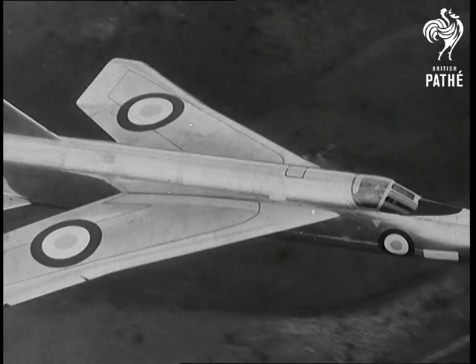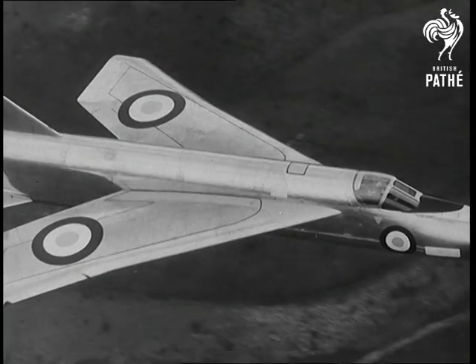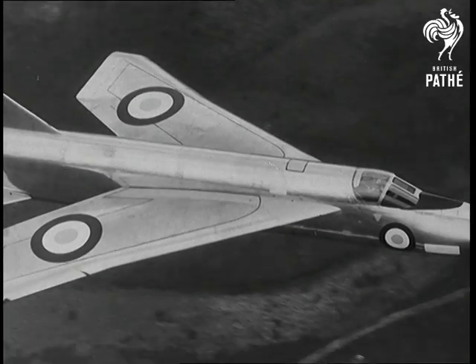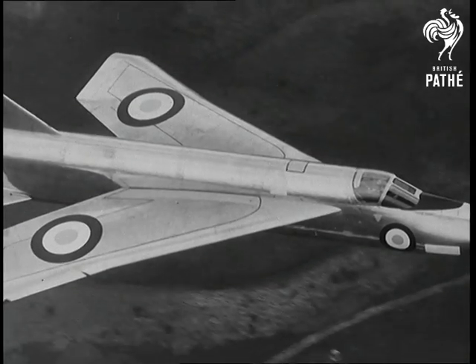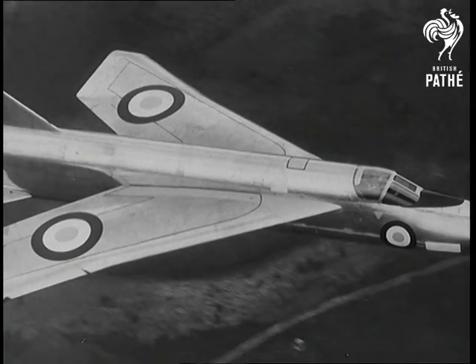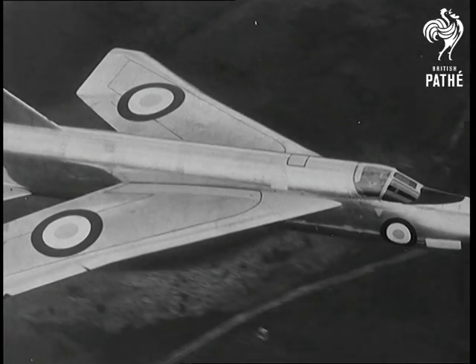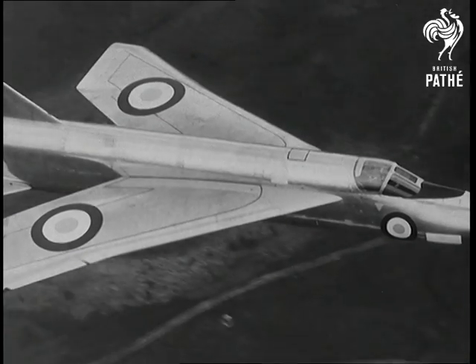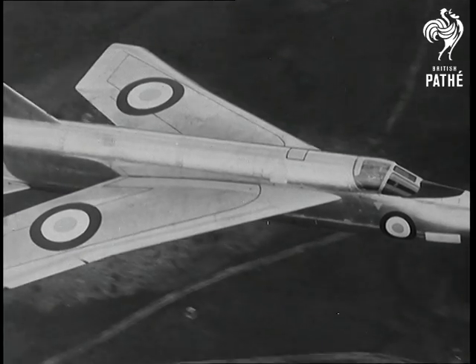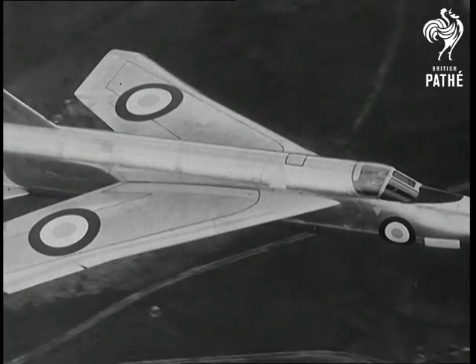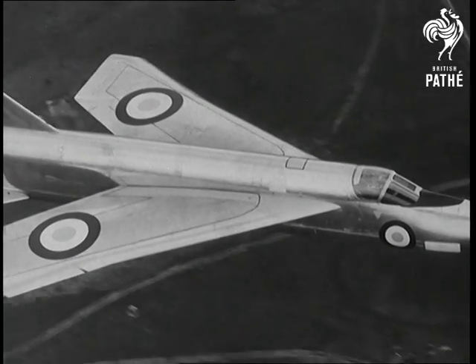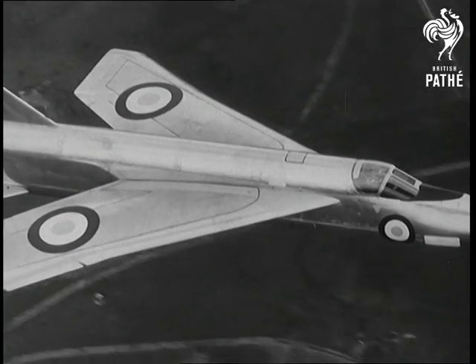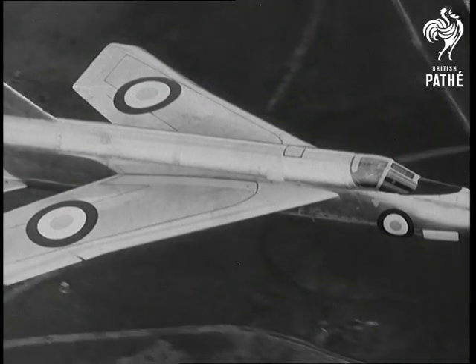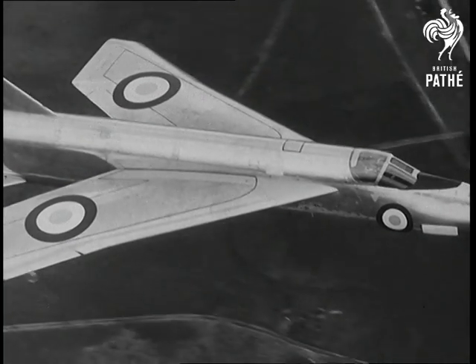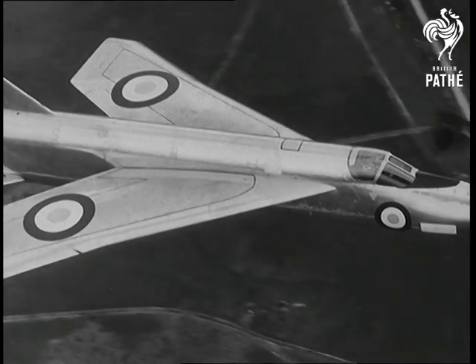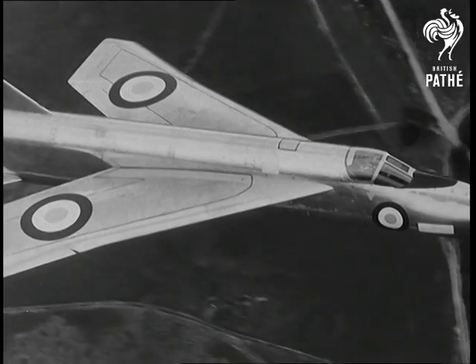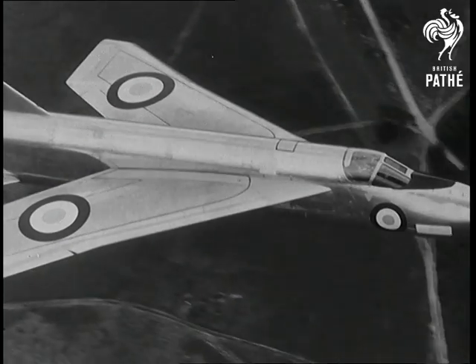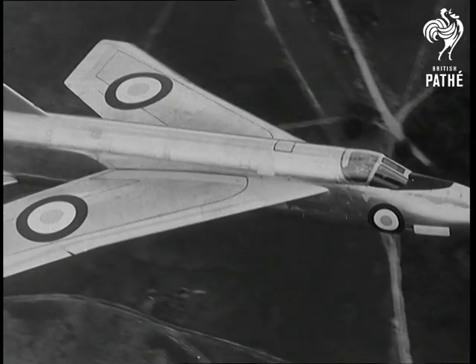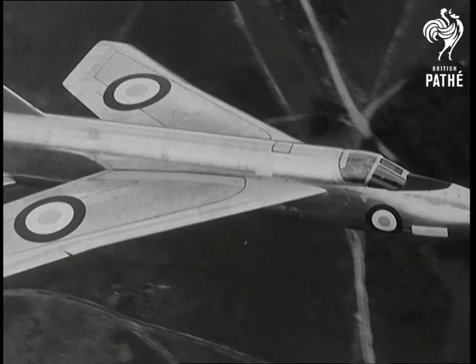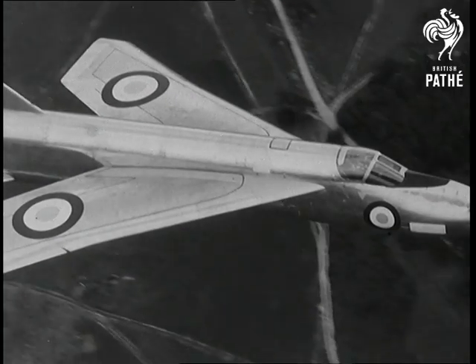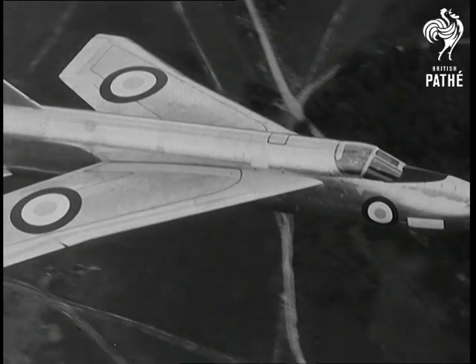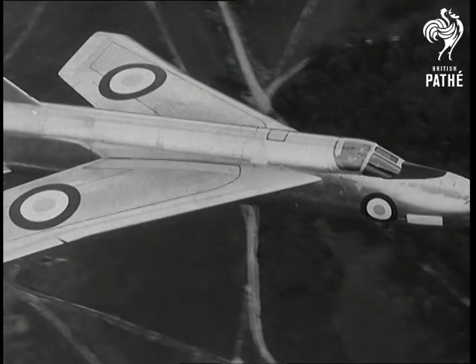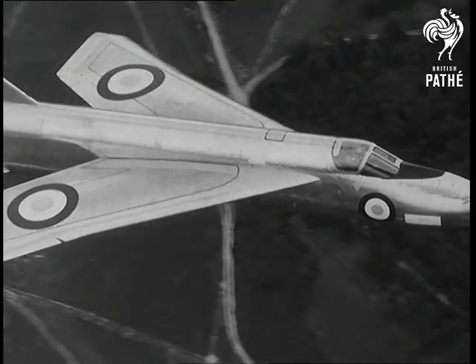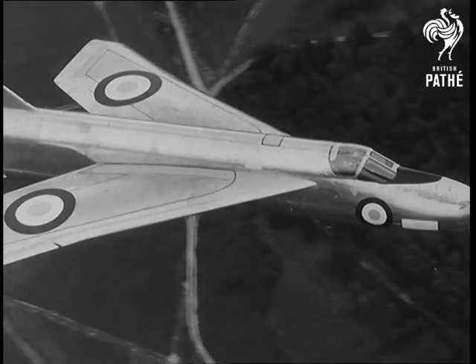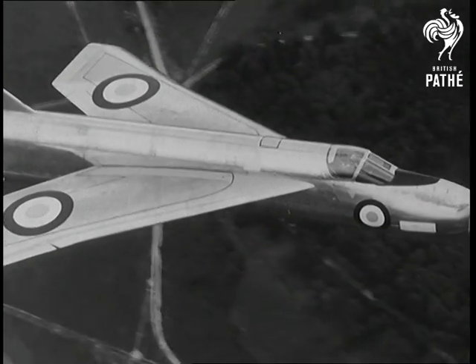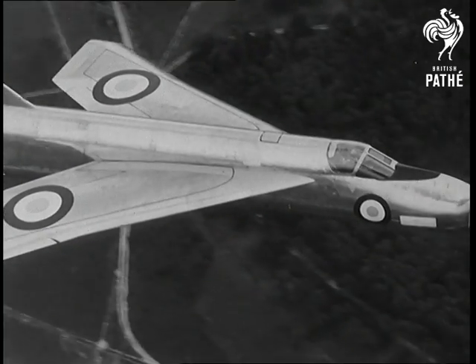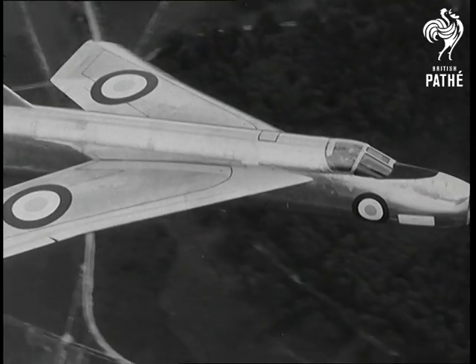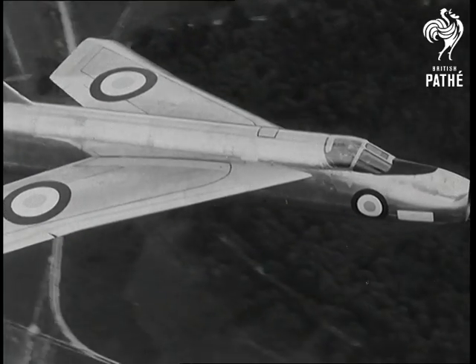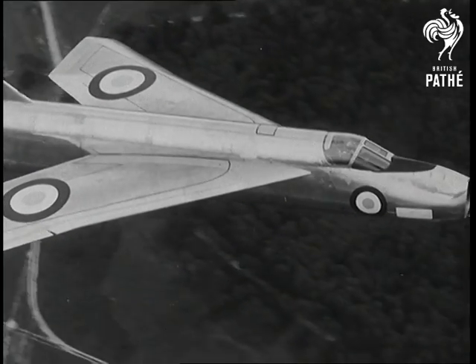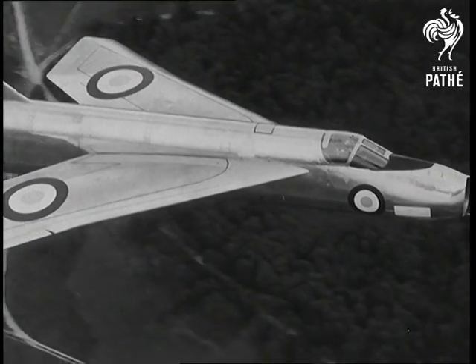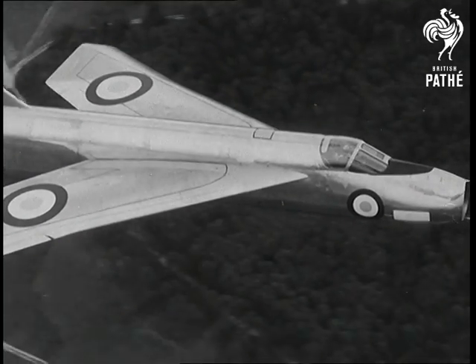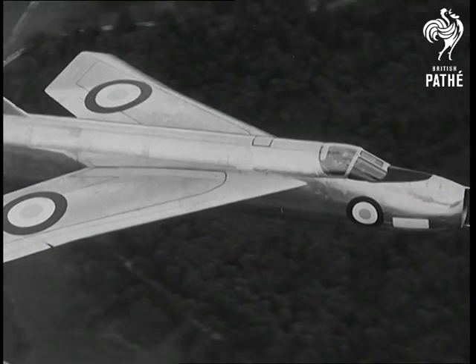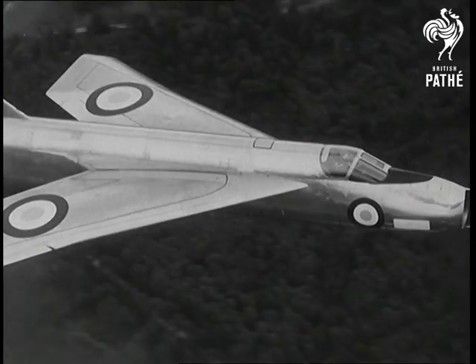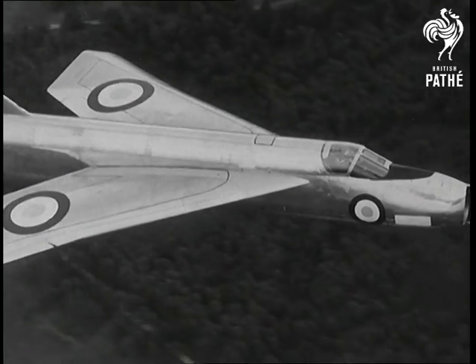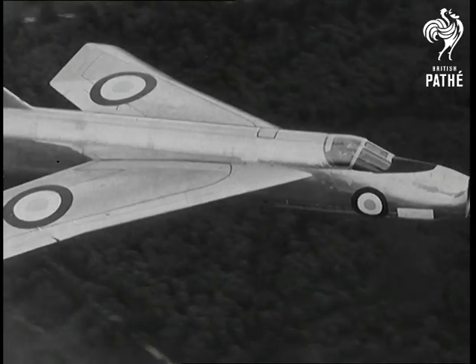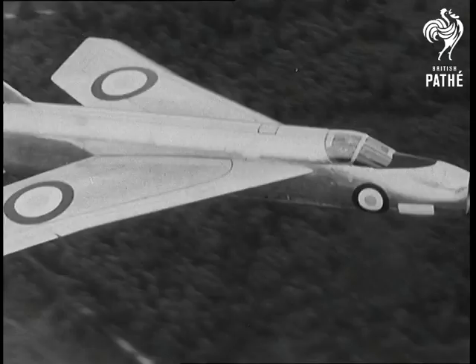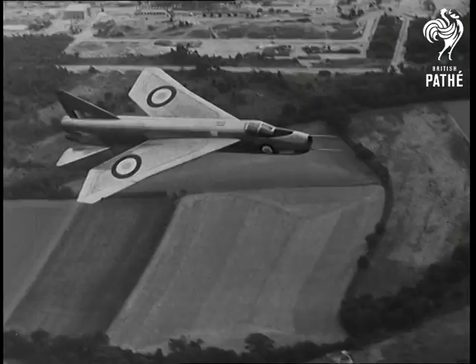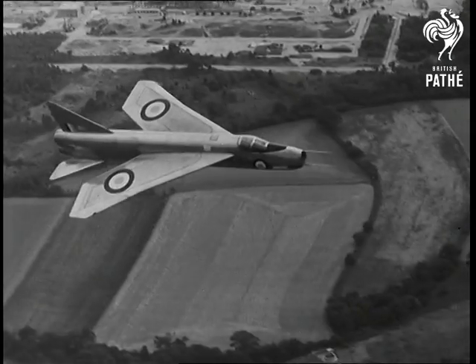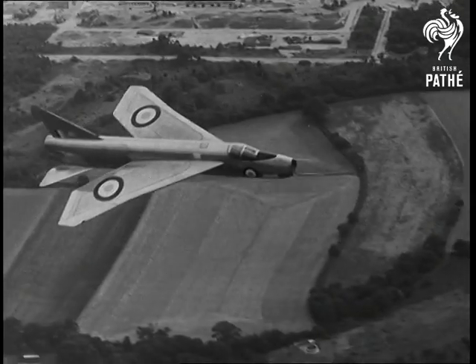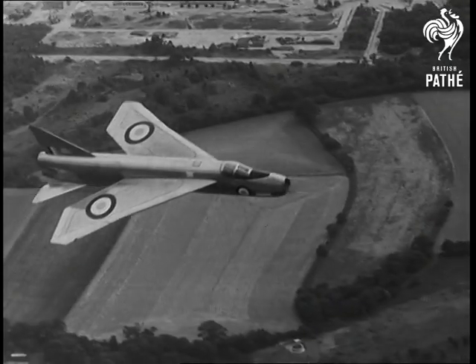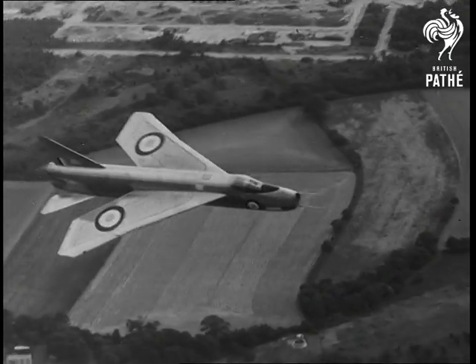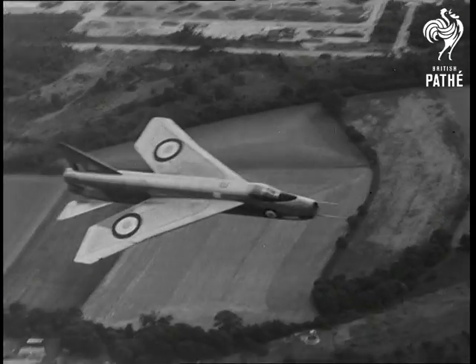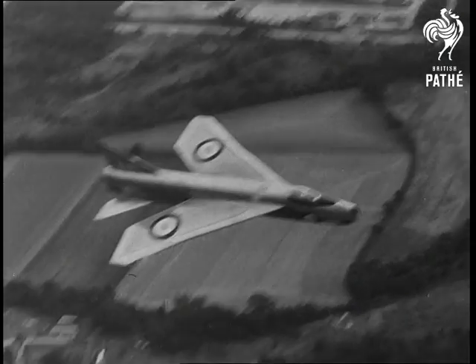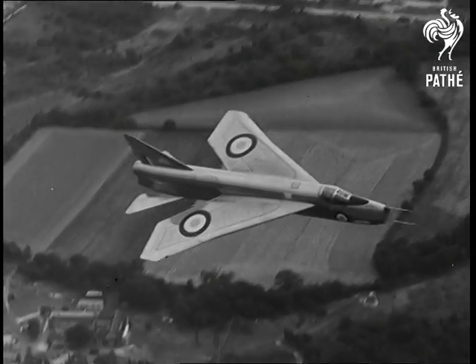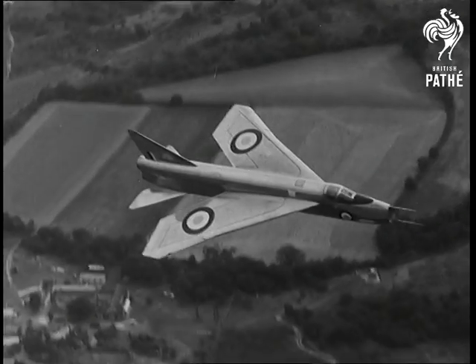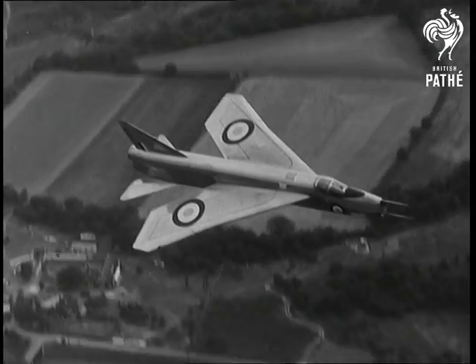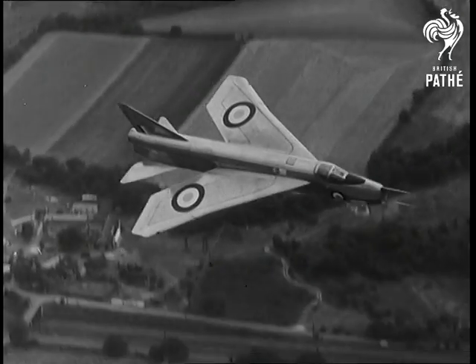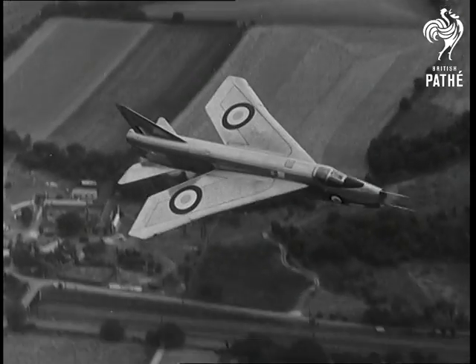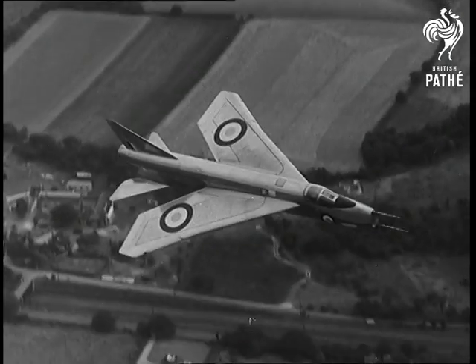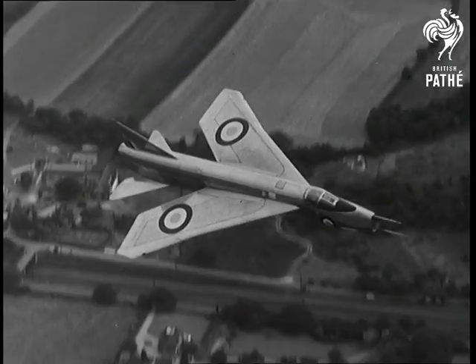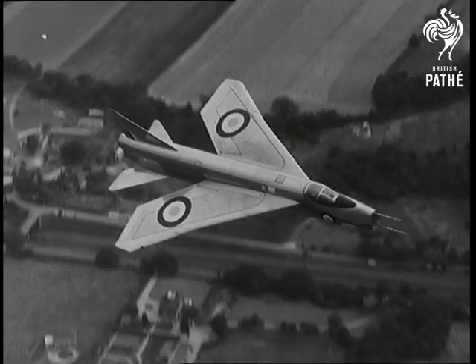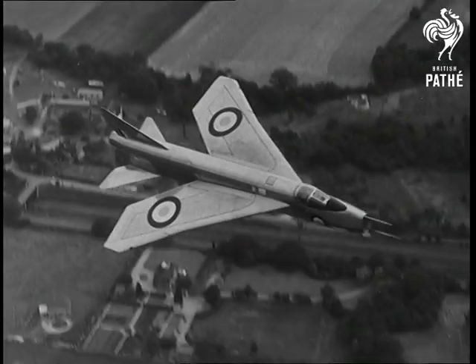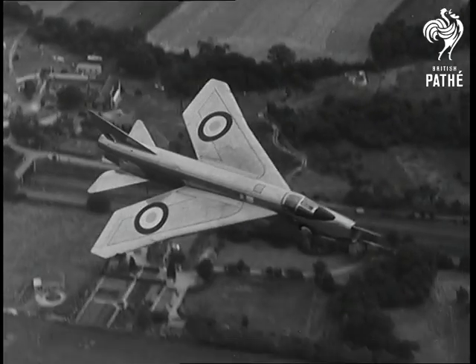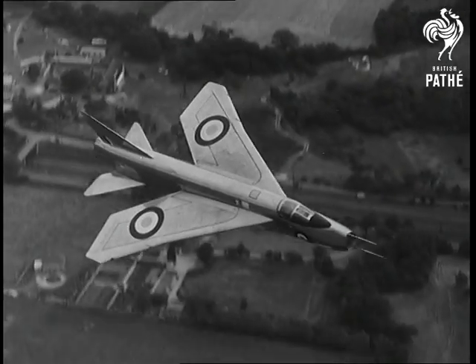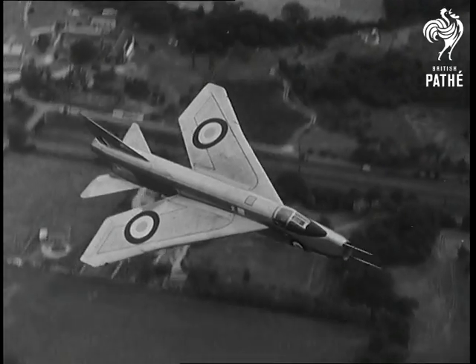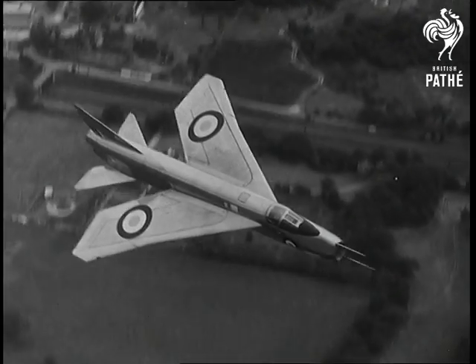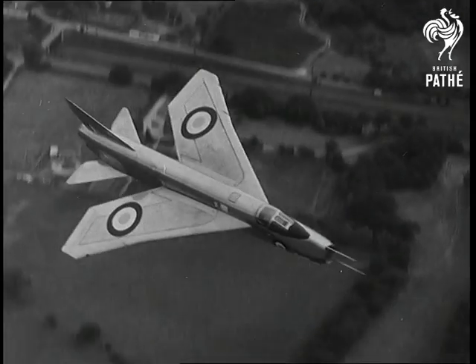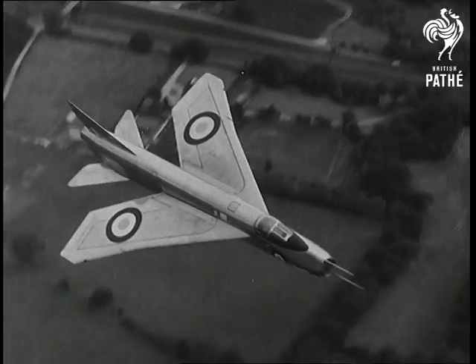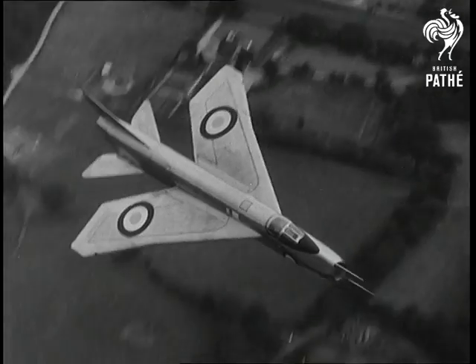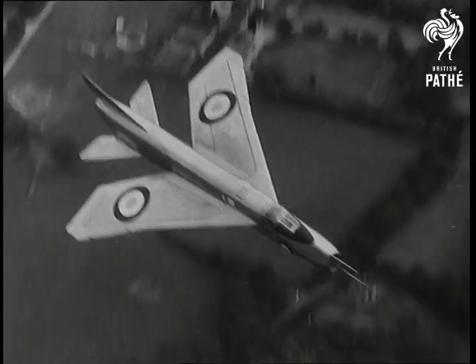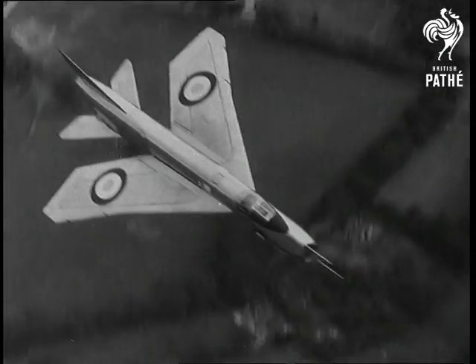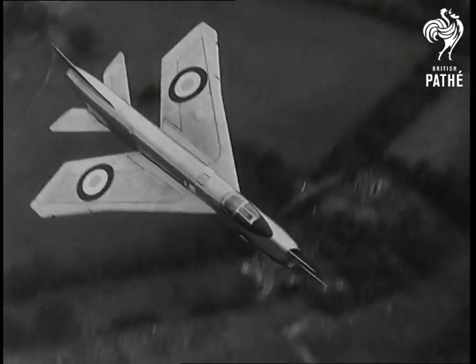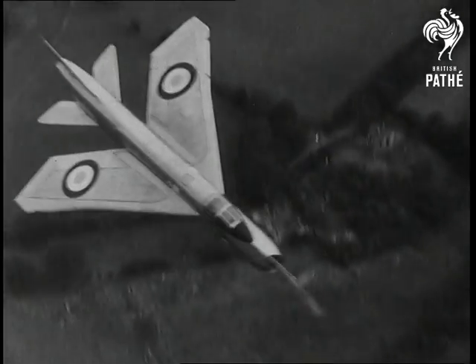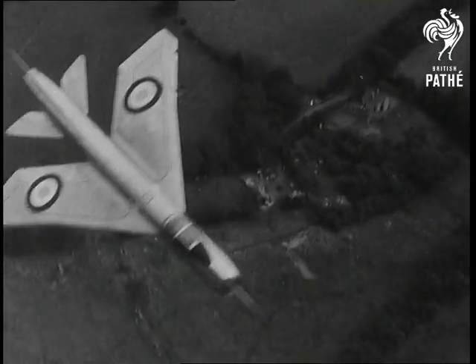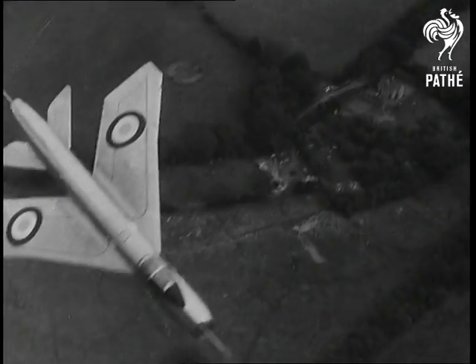The English Electric P1A — a fully supersonic, all-weather day and night fighter, ordered in quantity for the RAF.